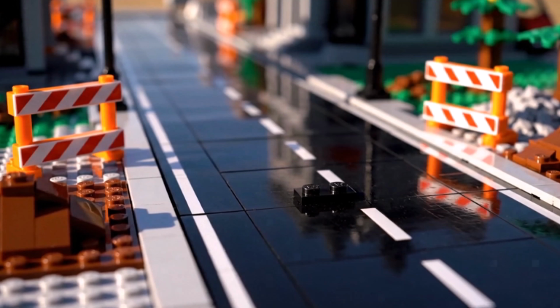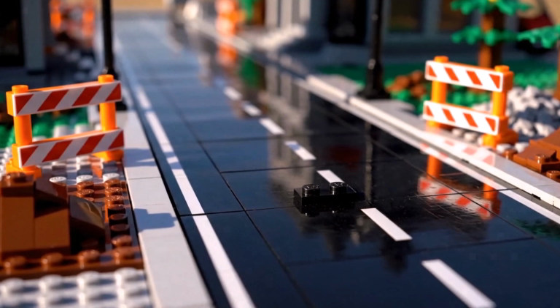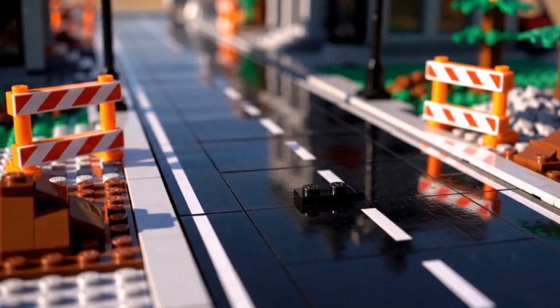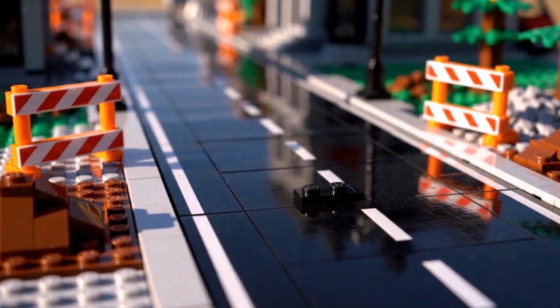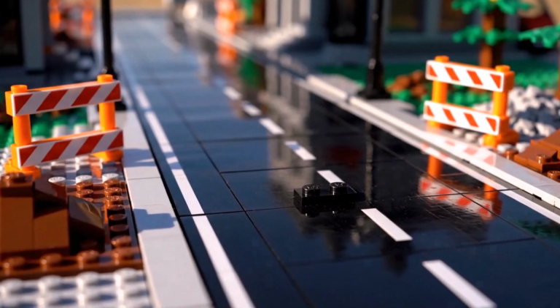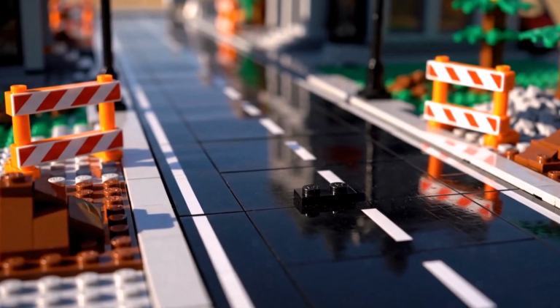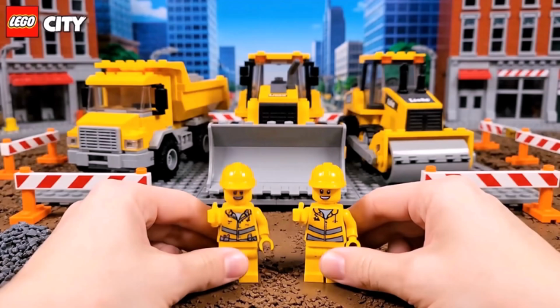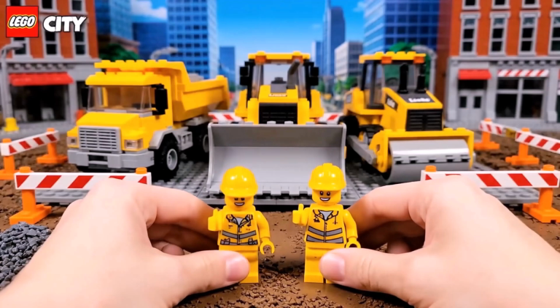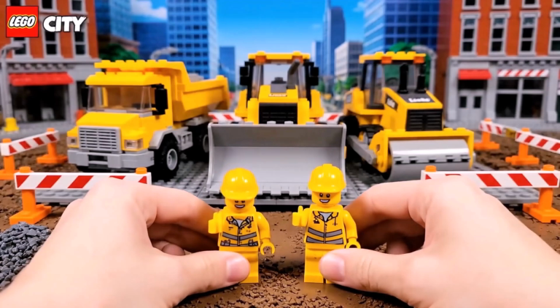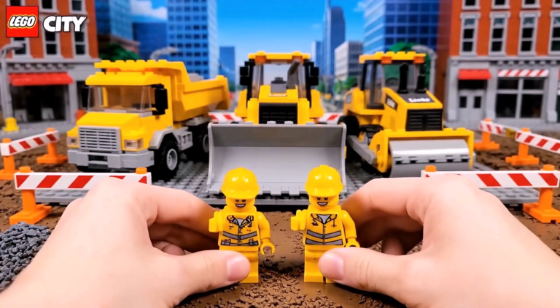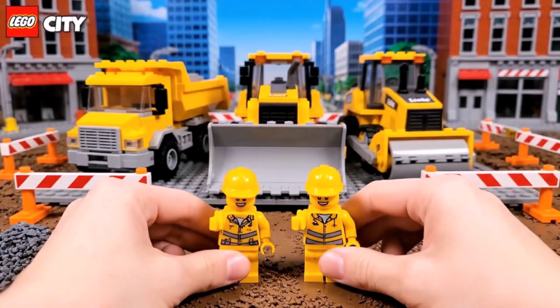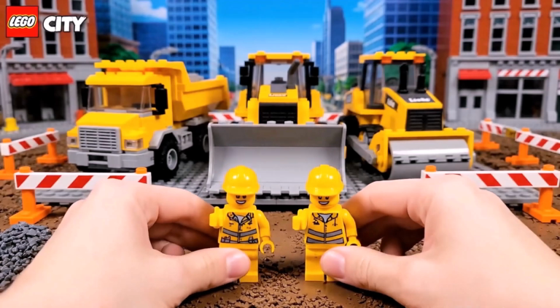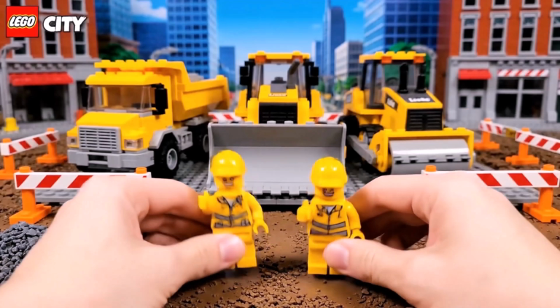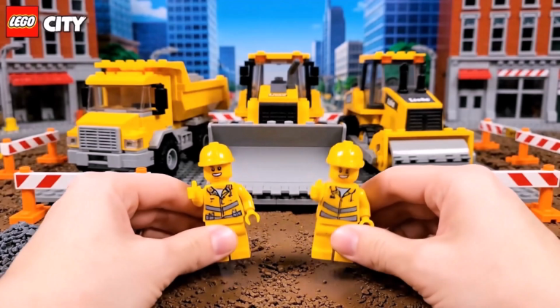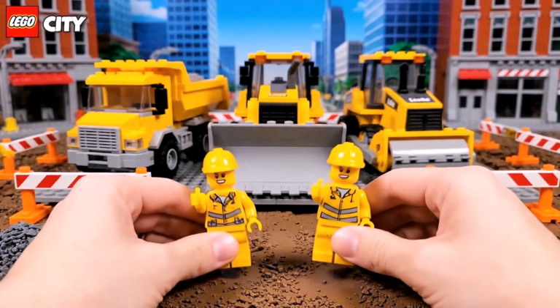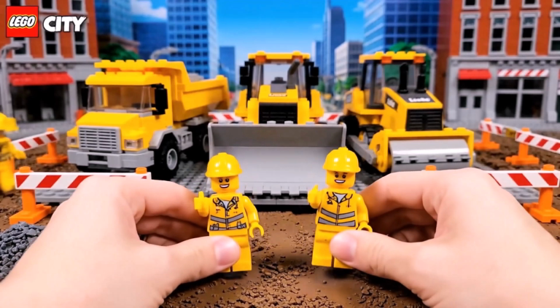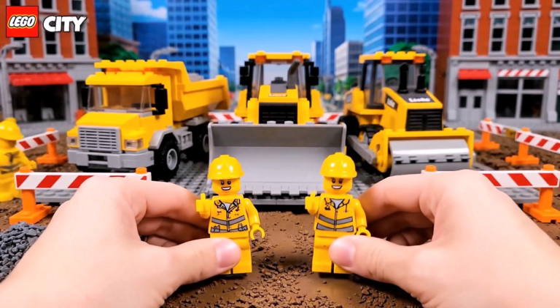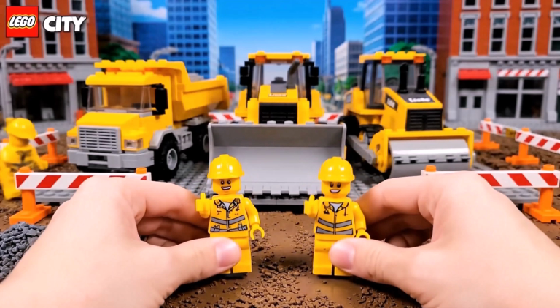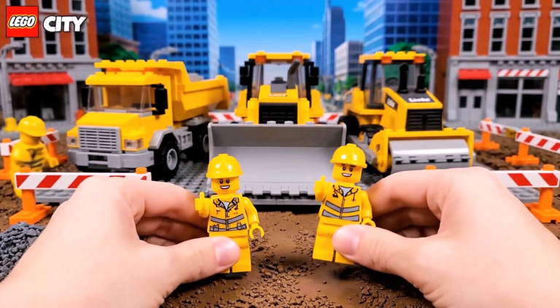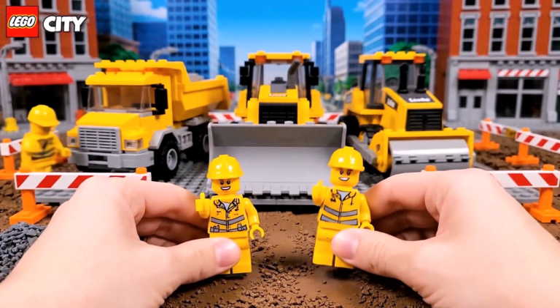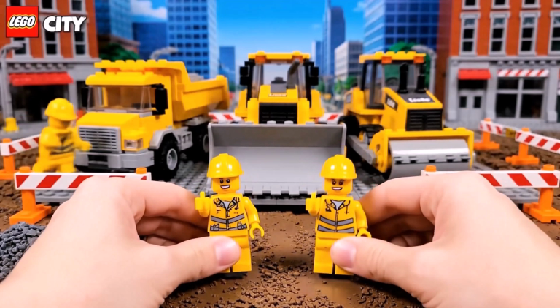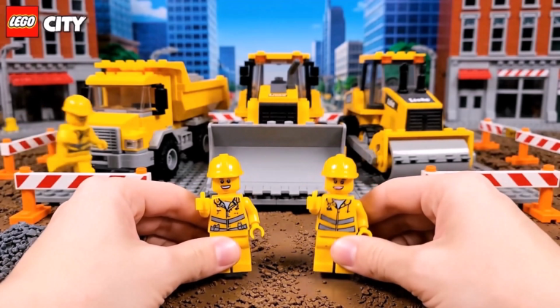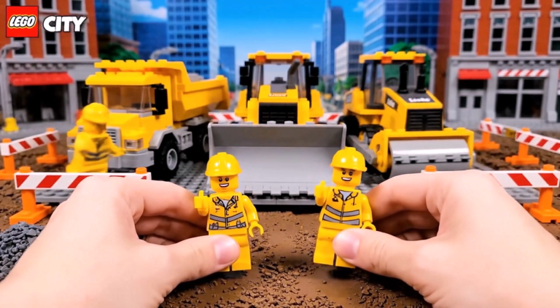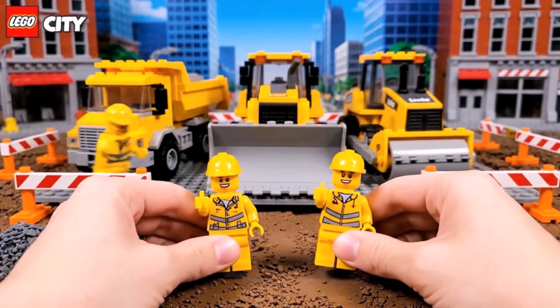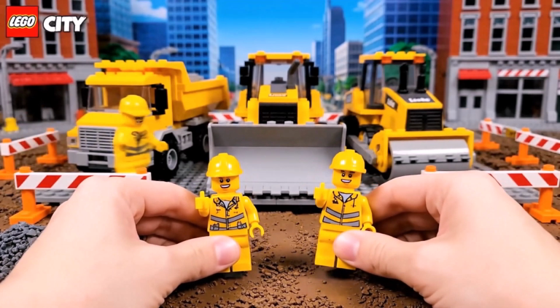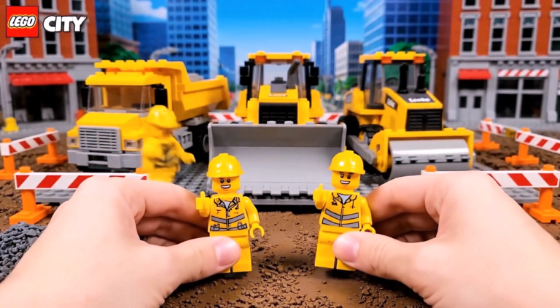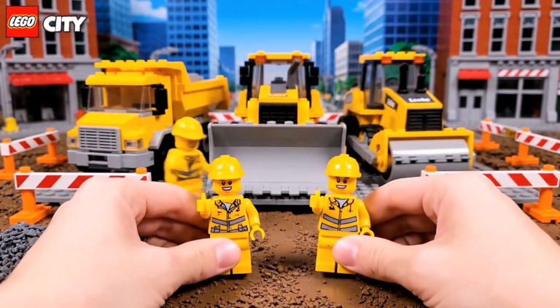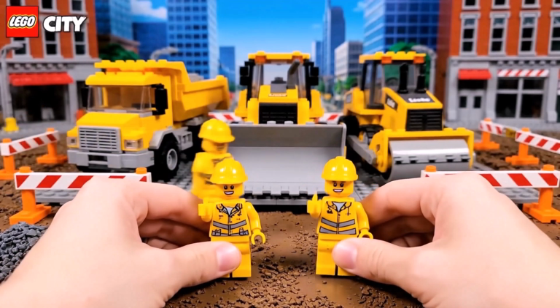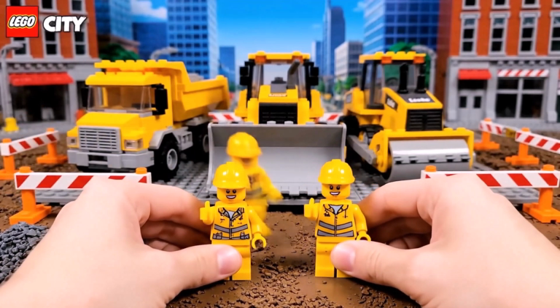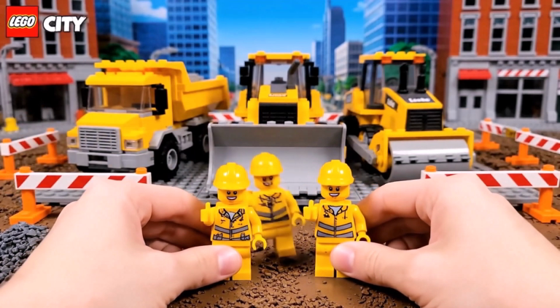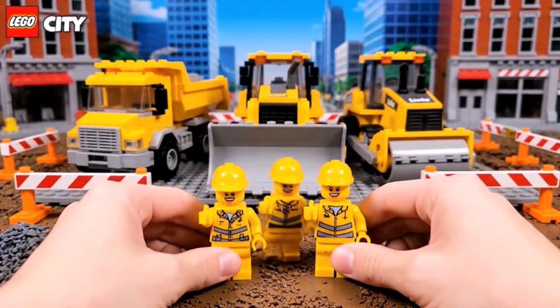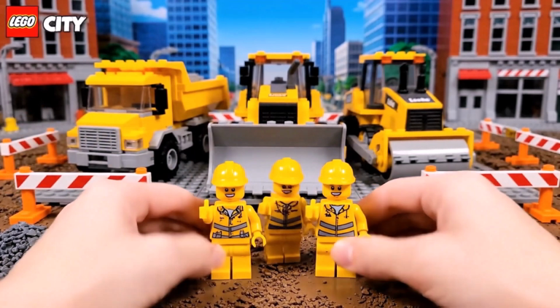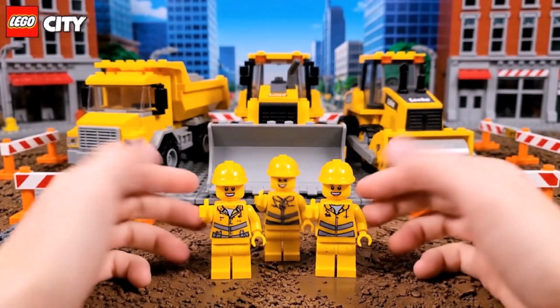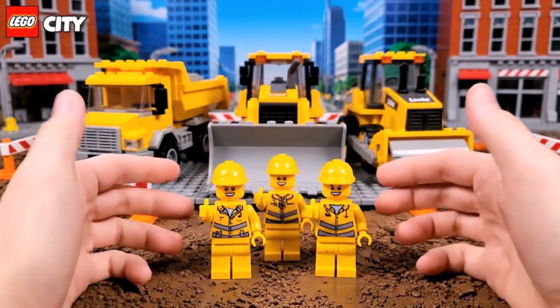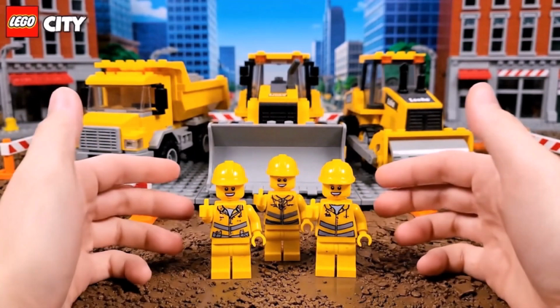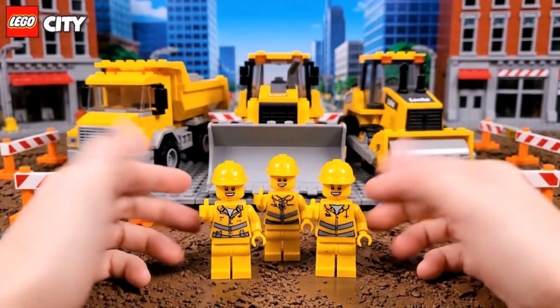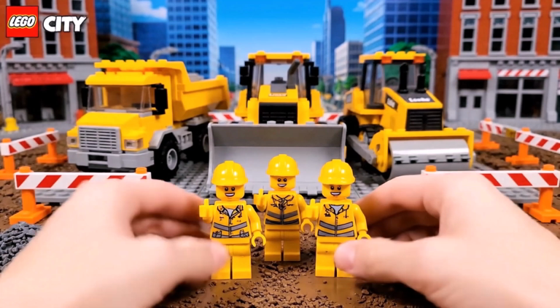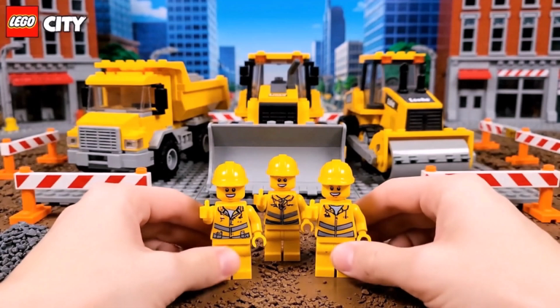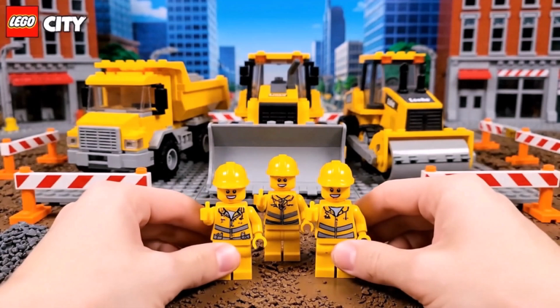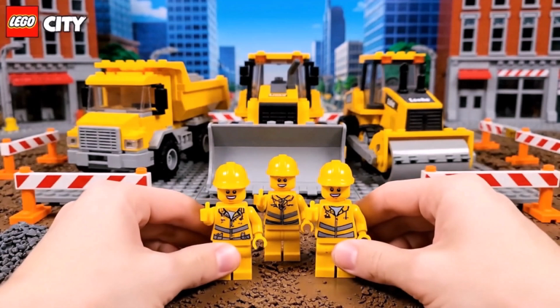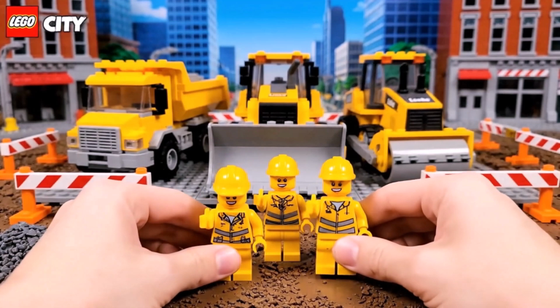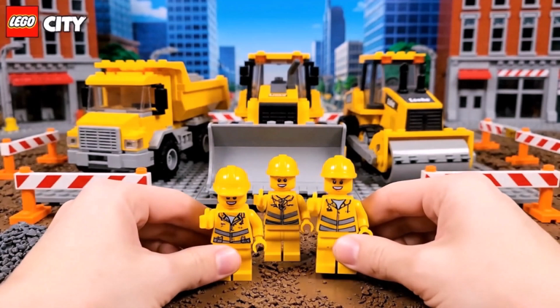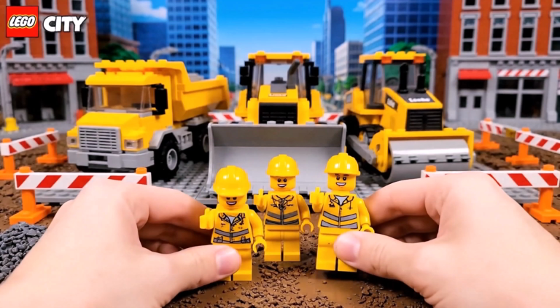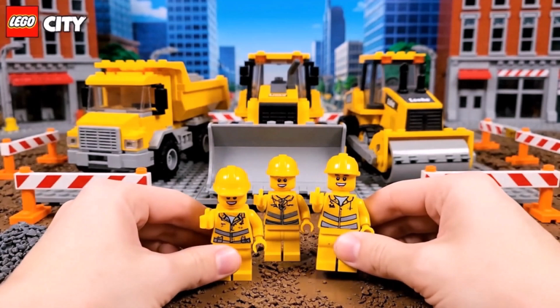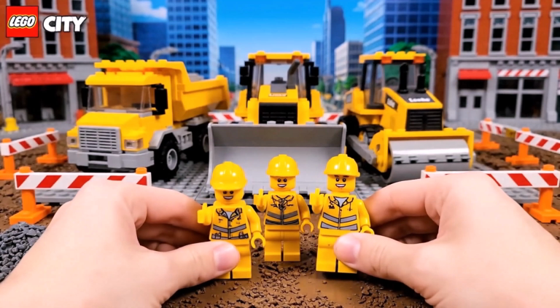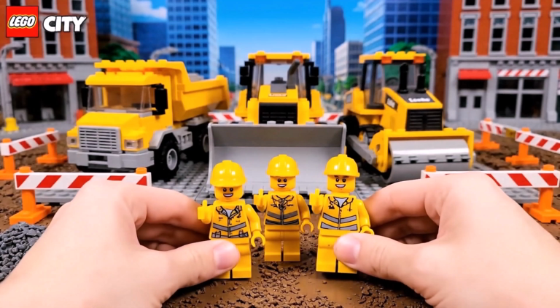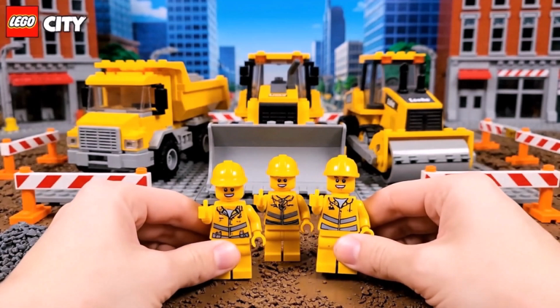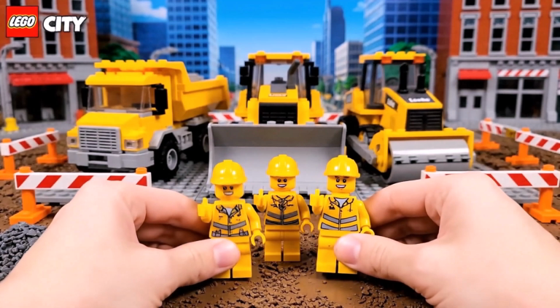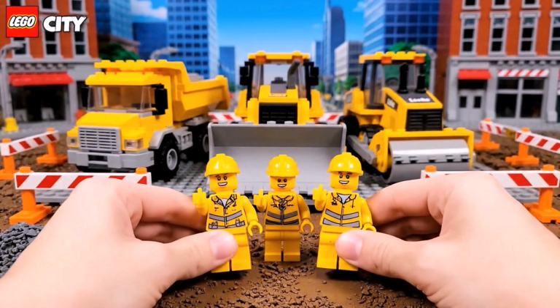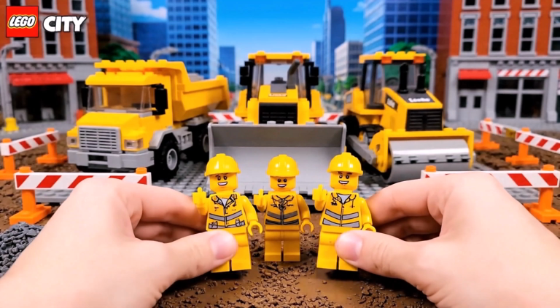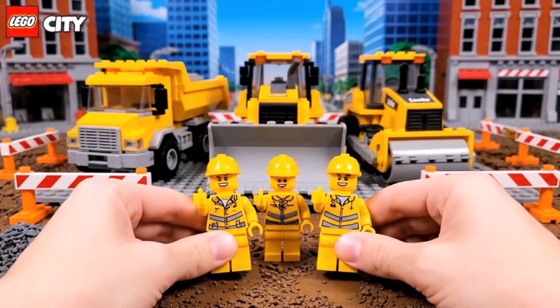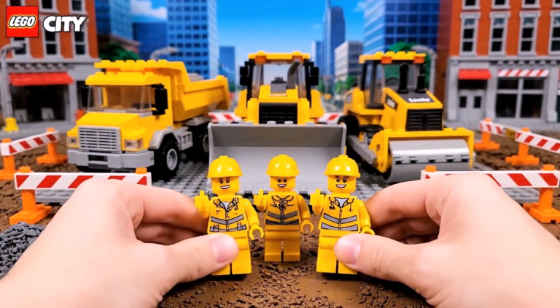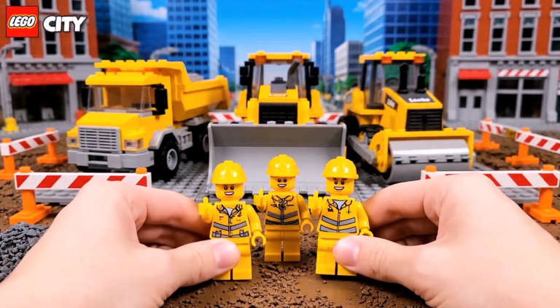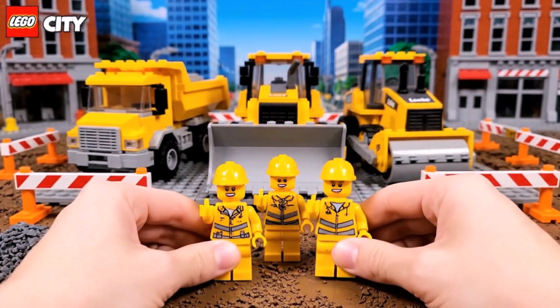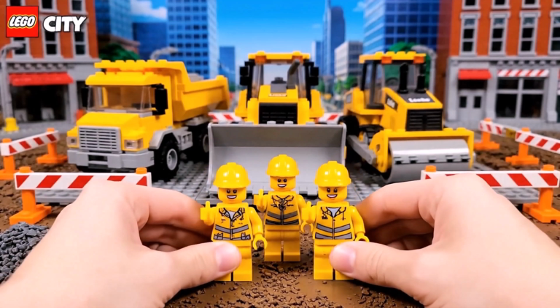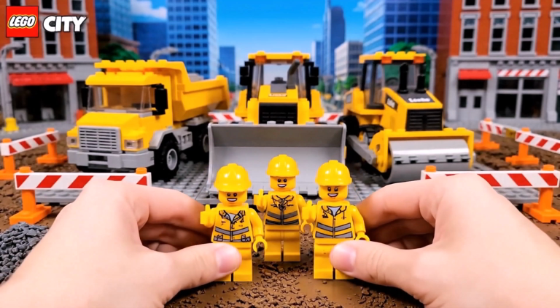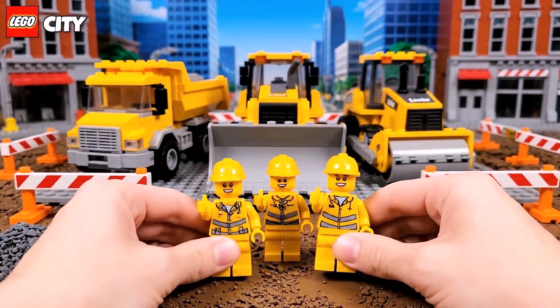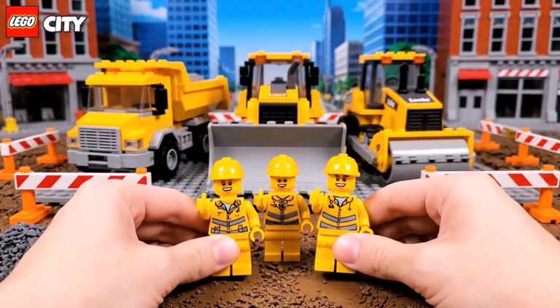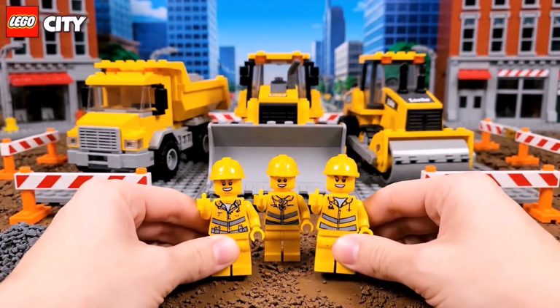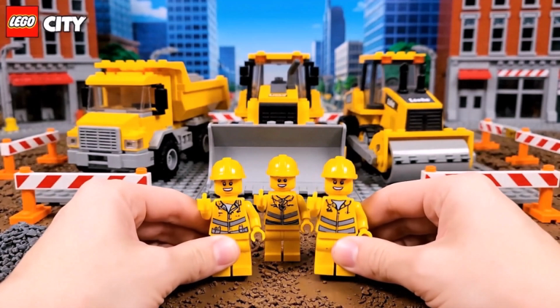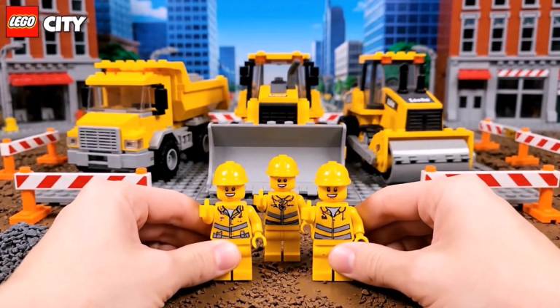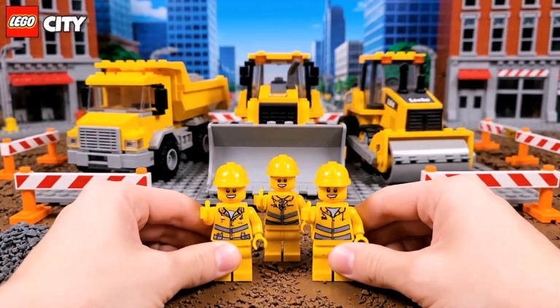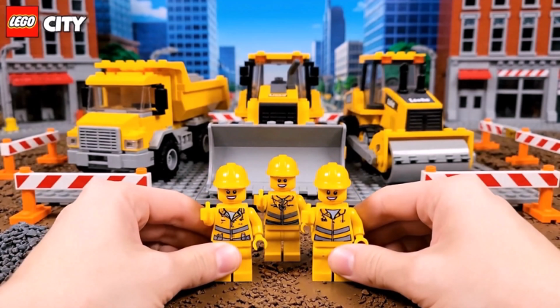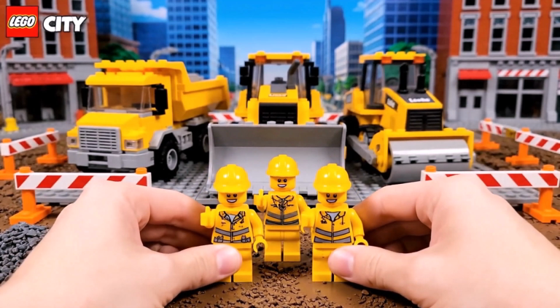The dump truck, the bulldozer, and the road roller! They work together to build a new road! What an amazing team!